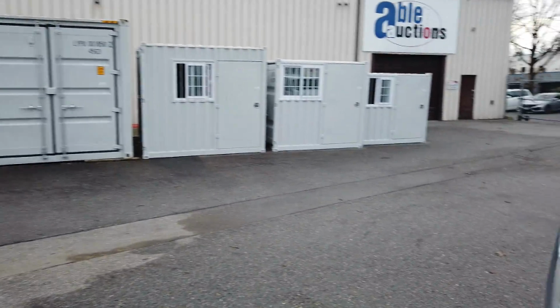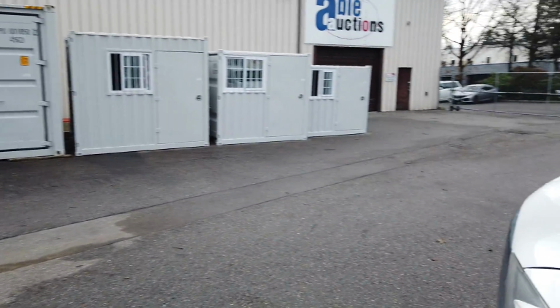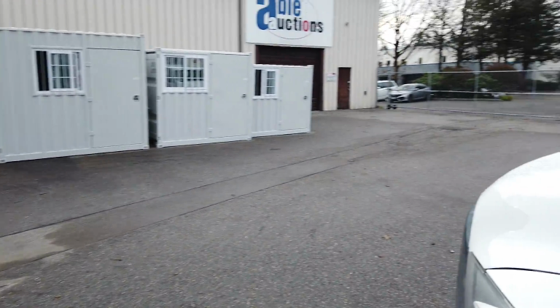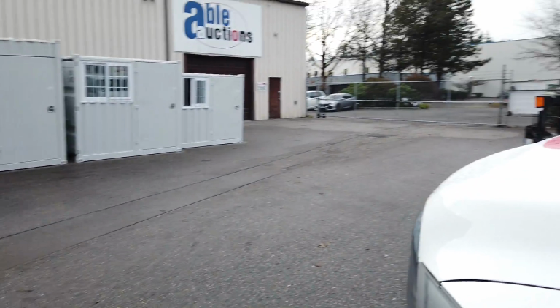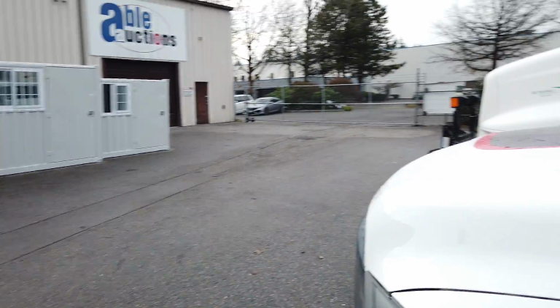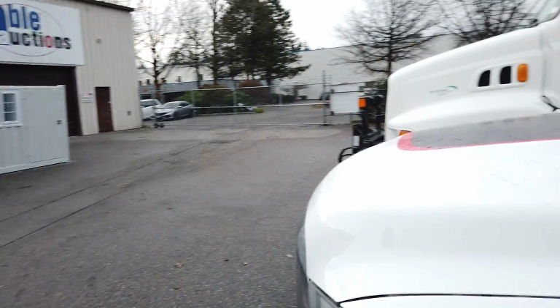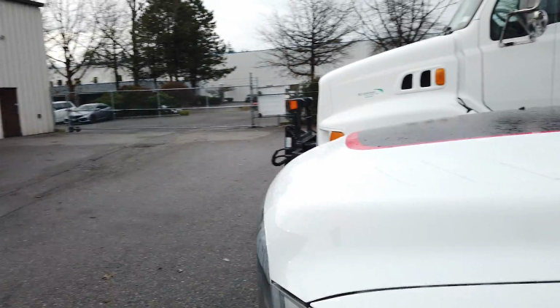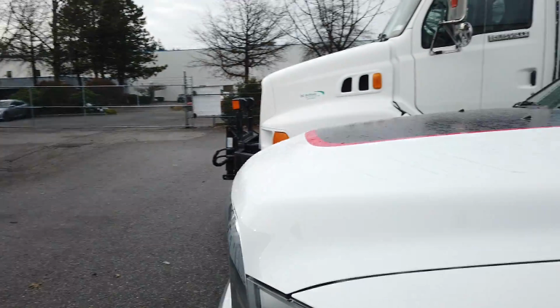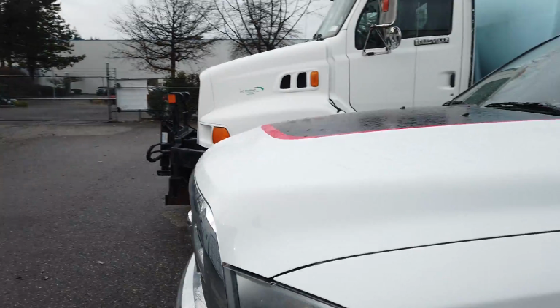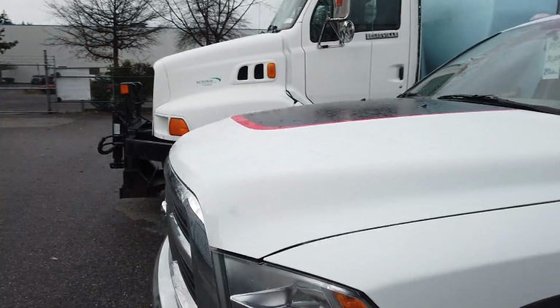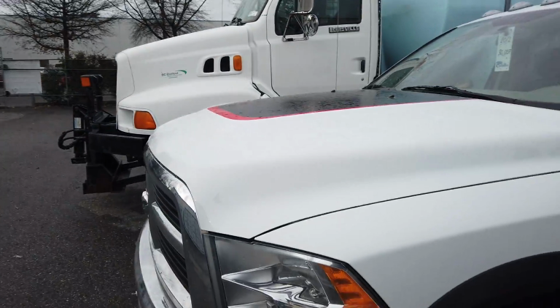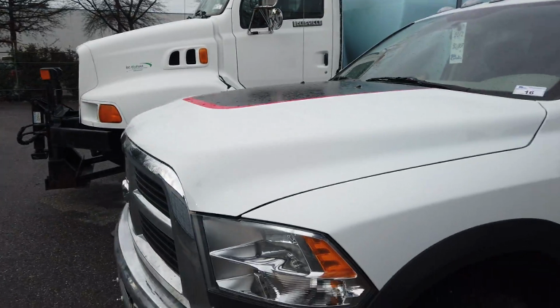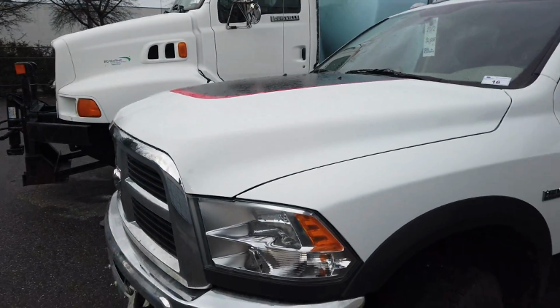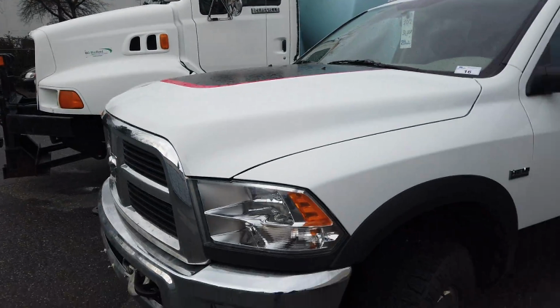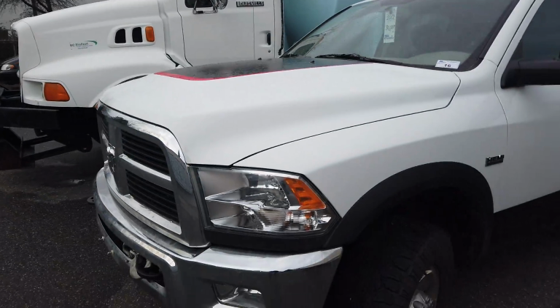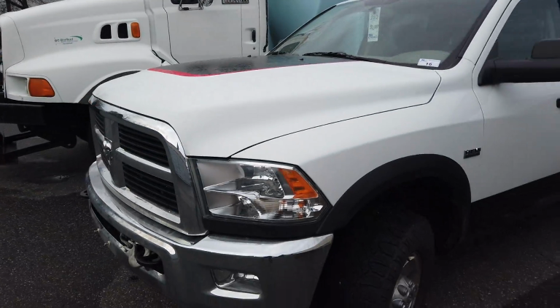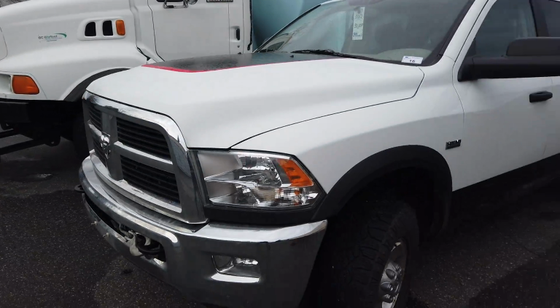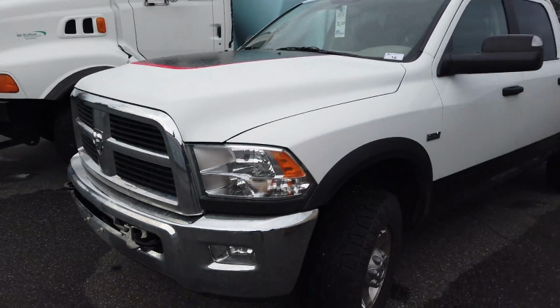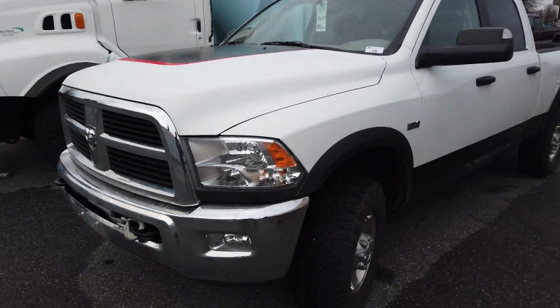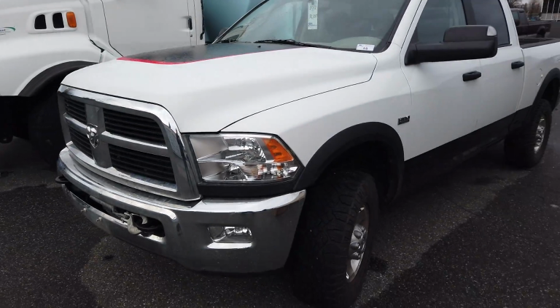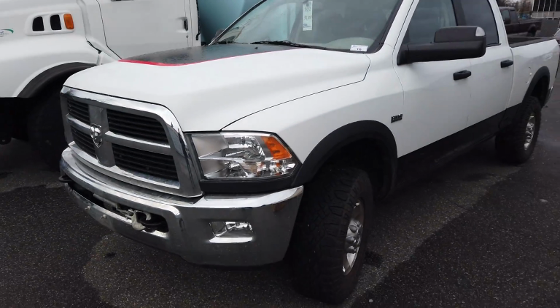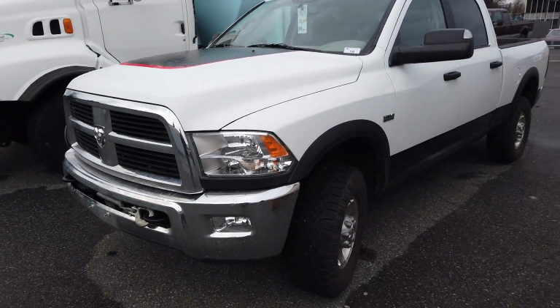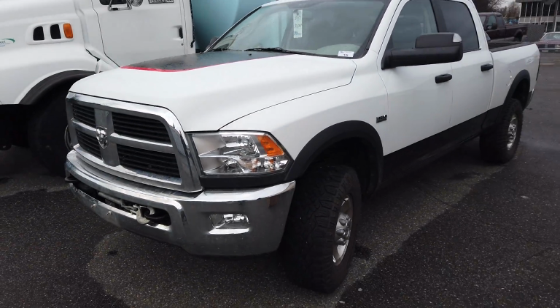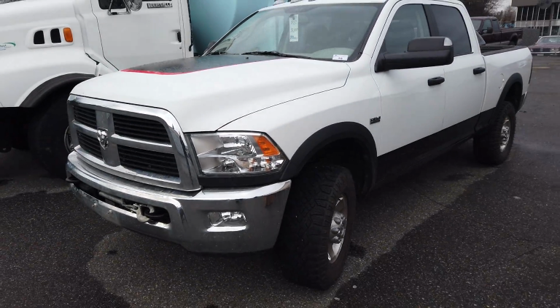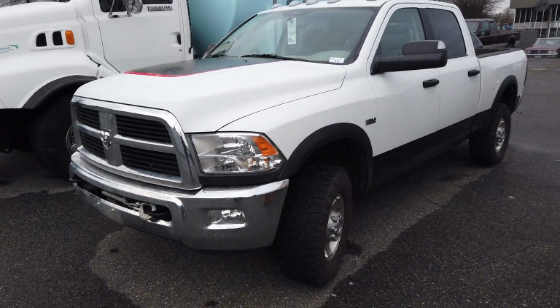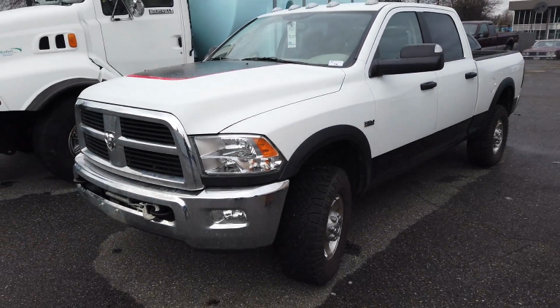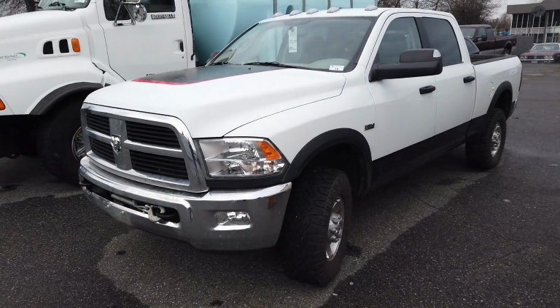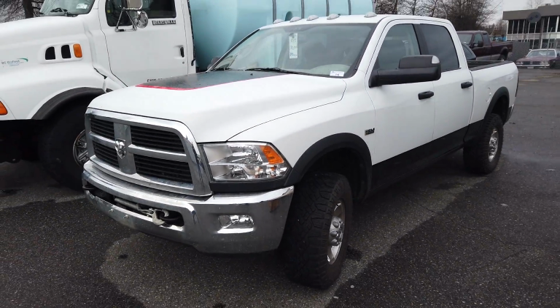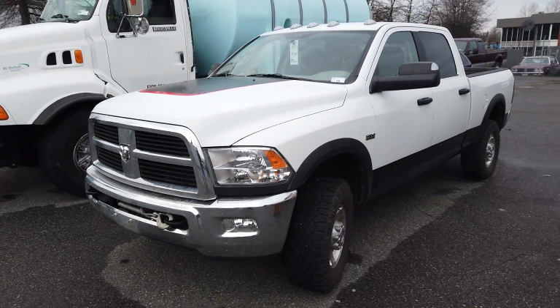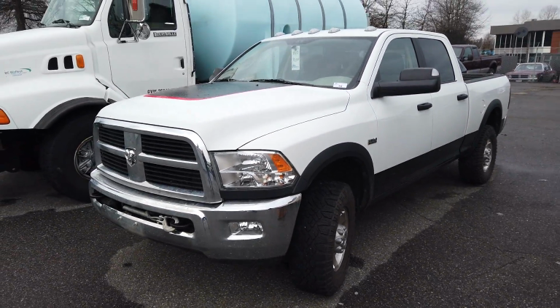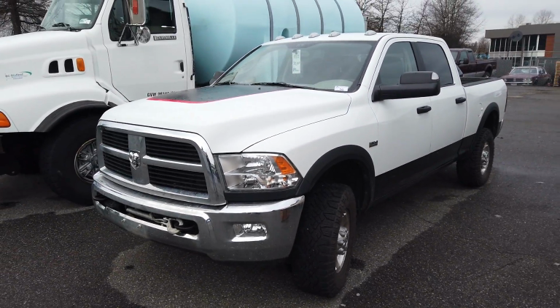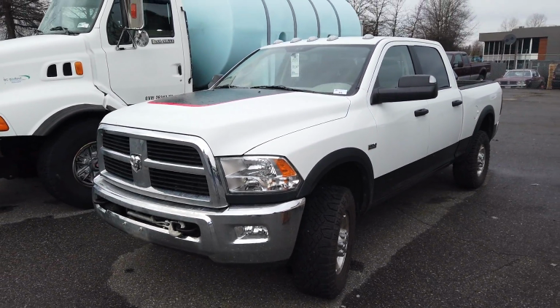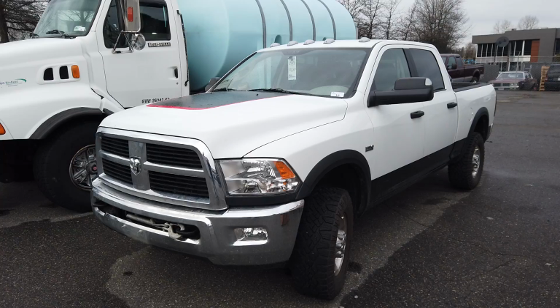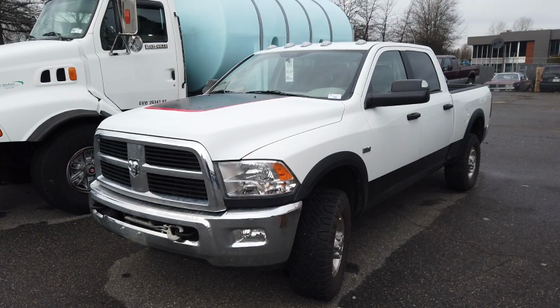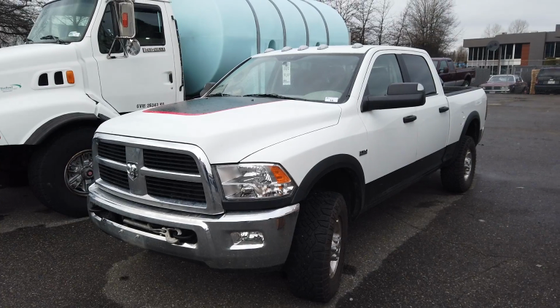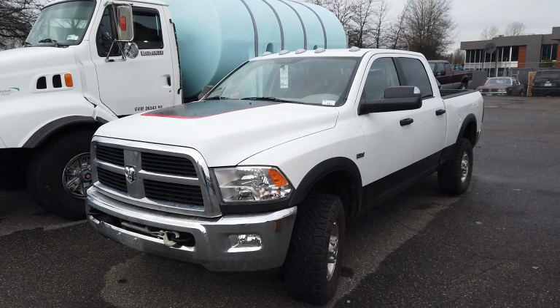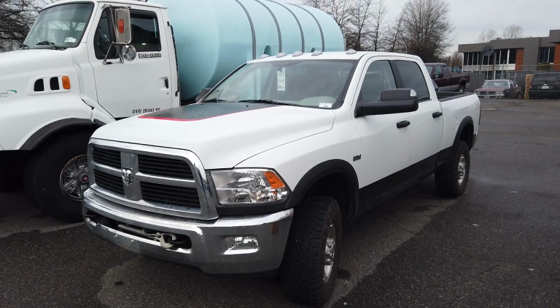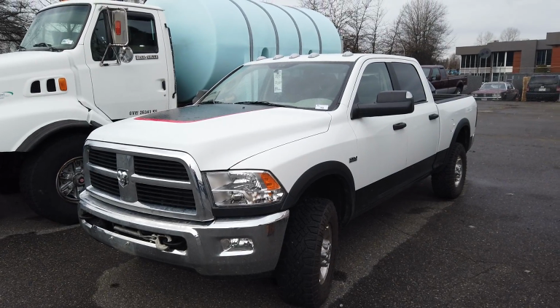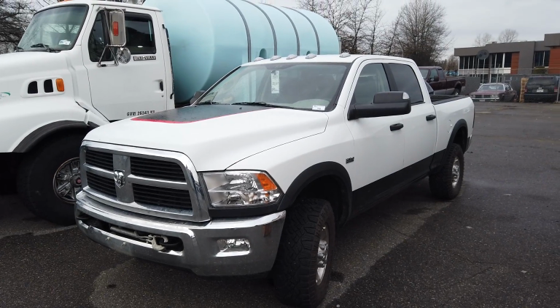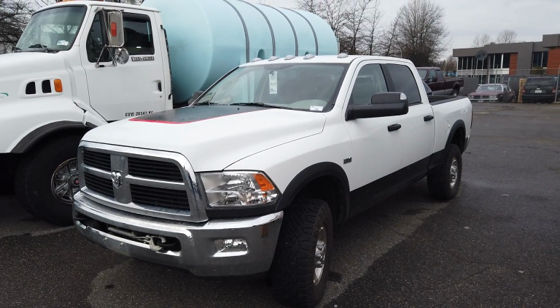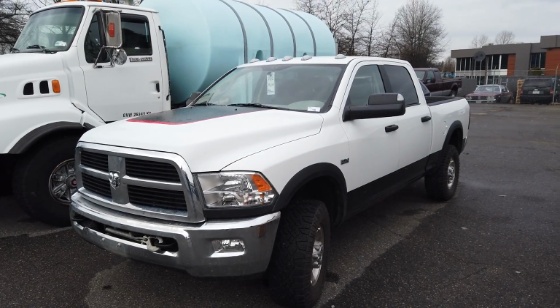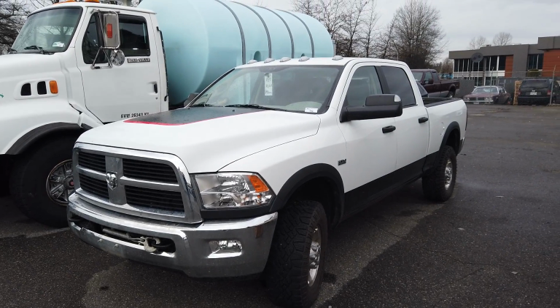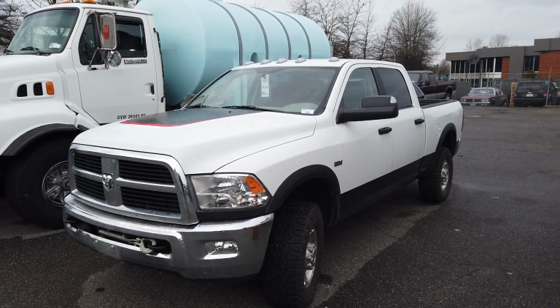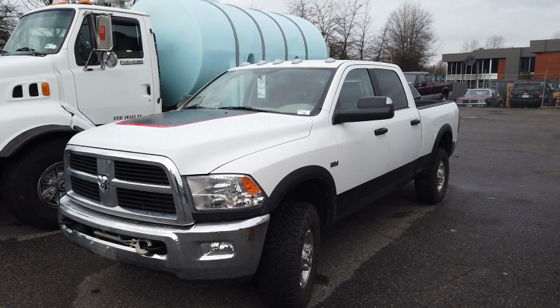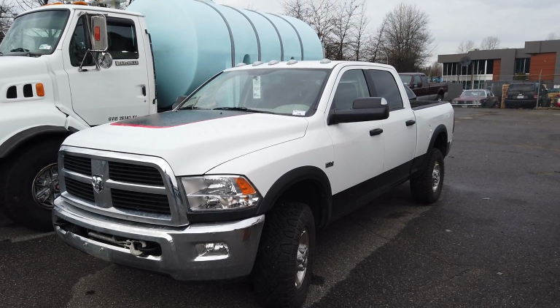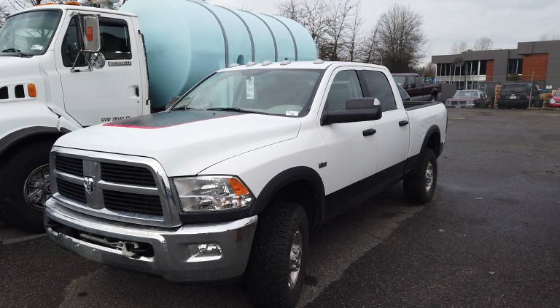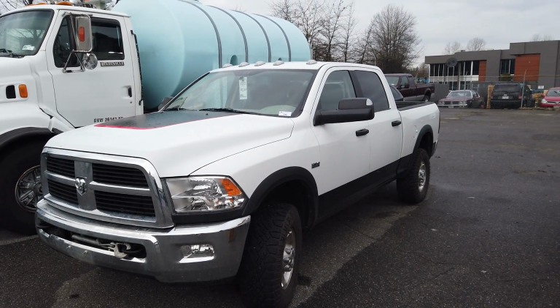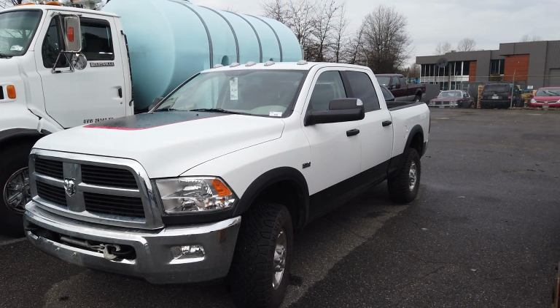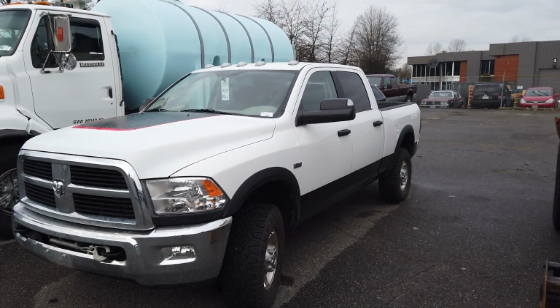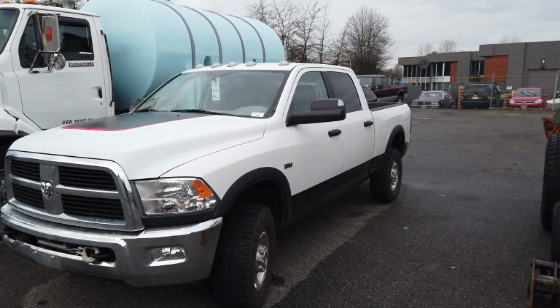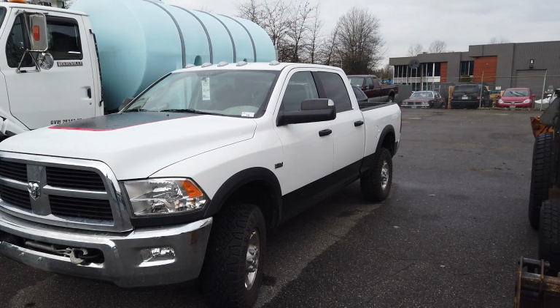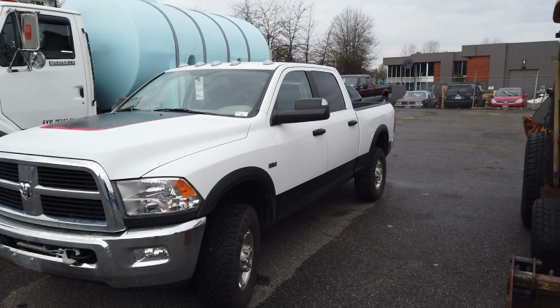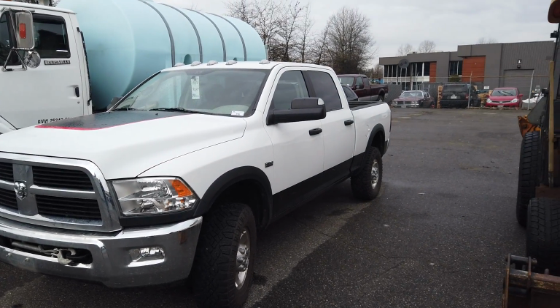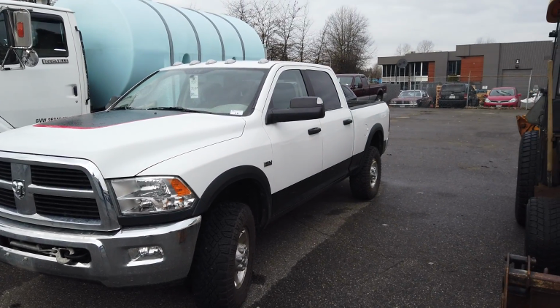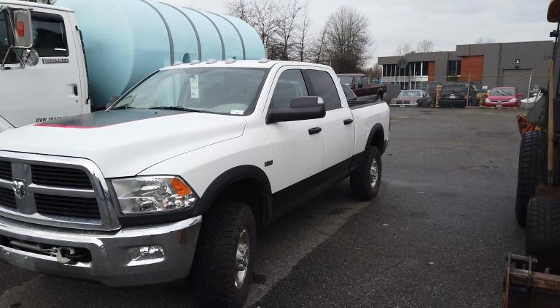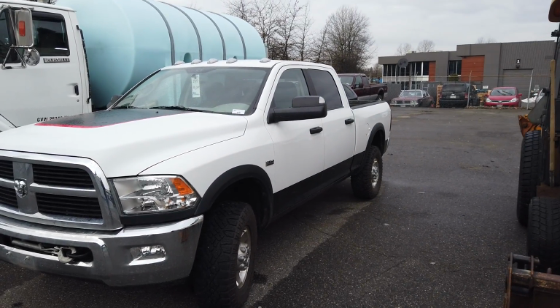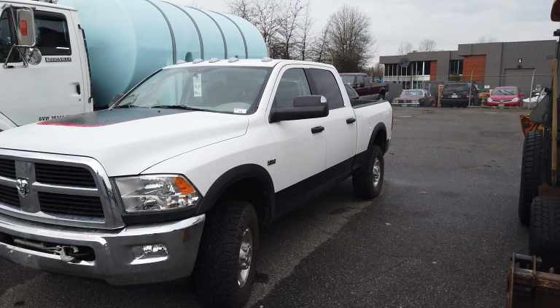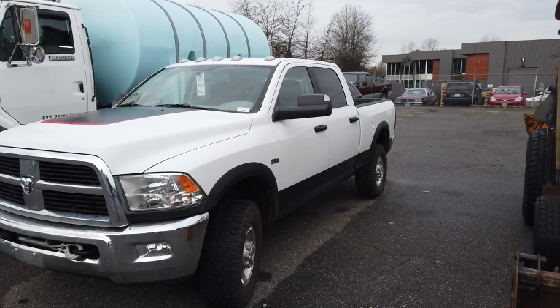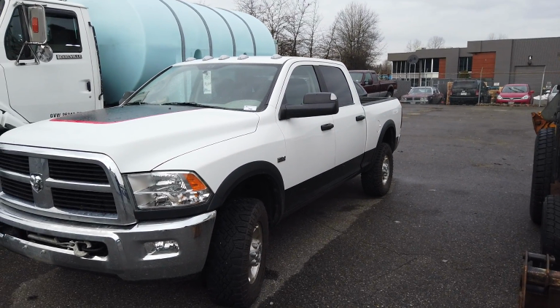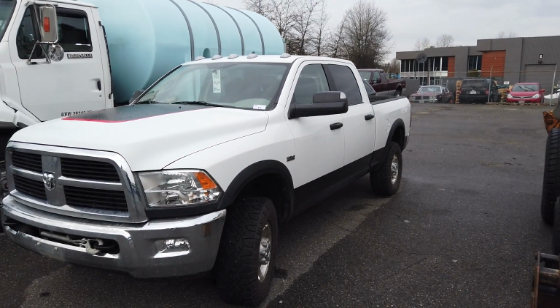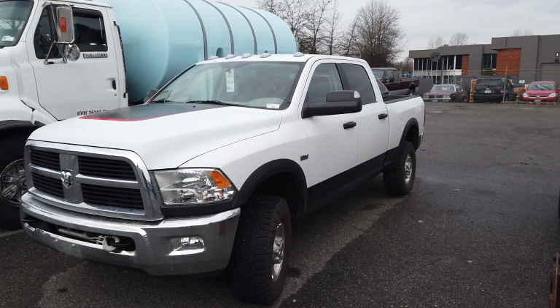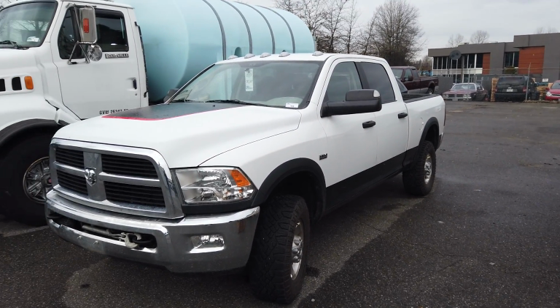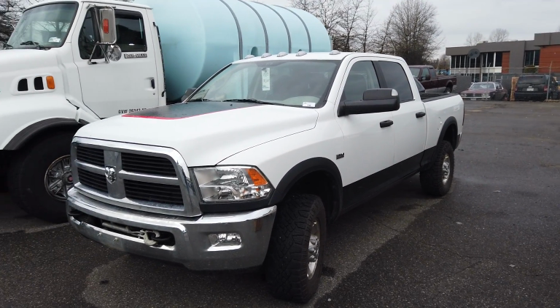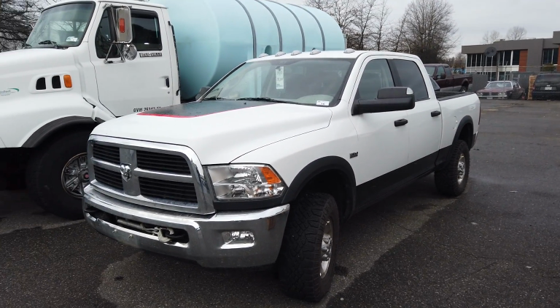Look at this 2012 Dodge Hemi — 30,000 kilometers on it. Beautiful truck.